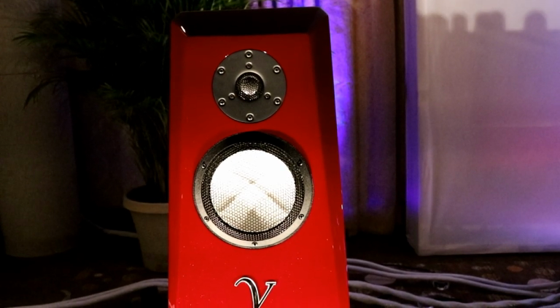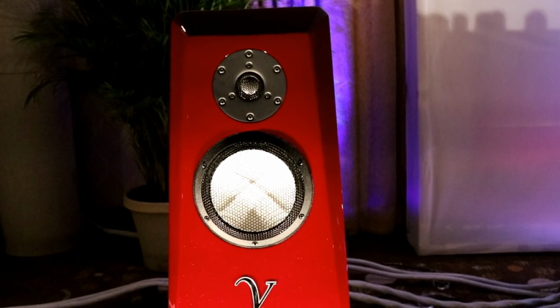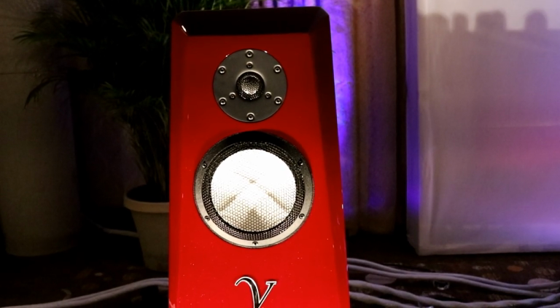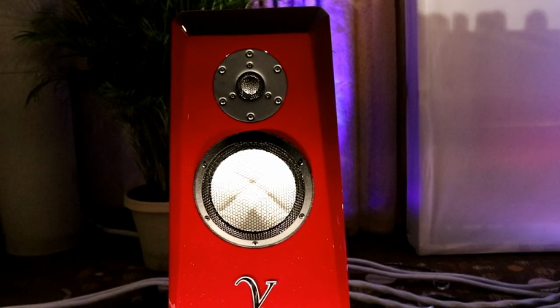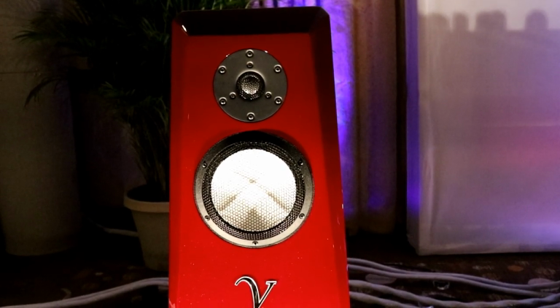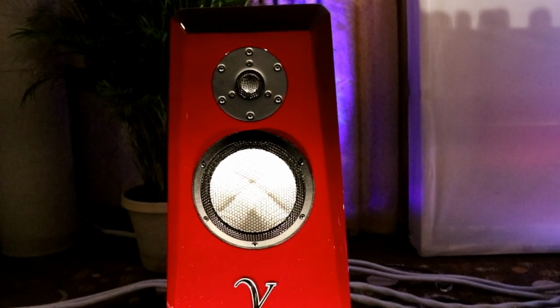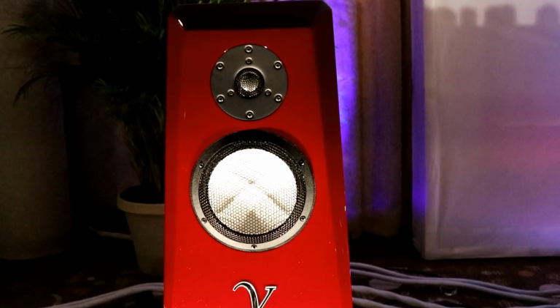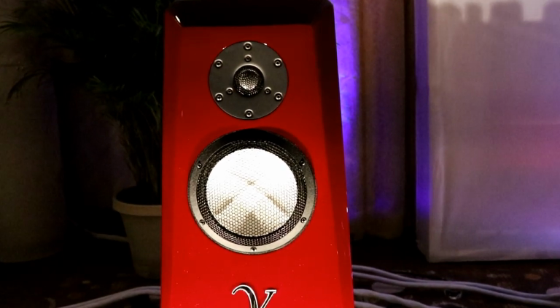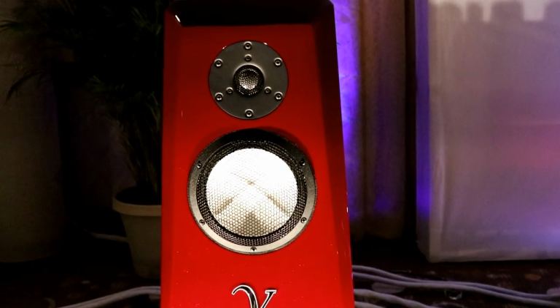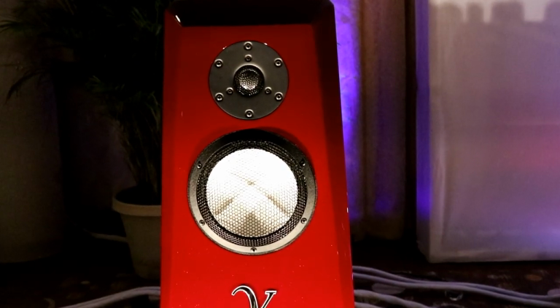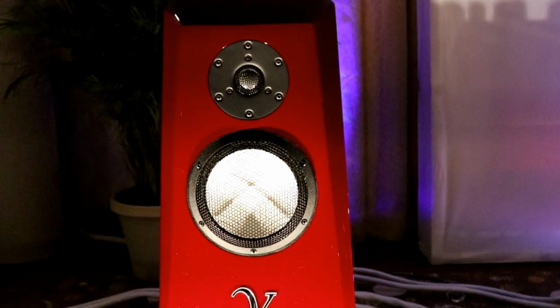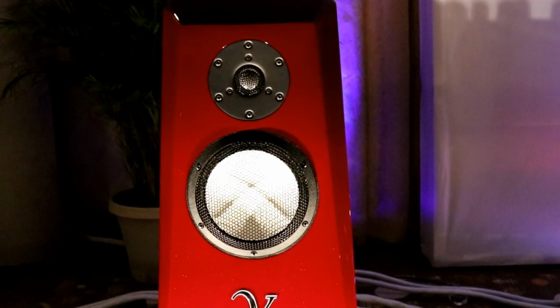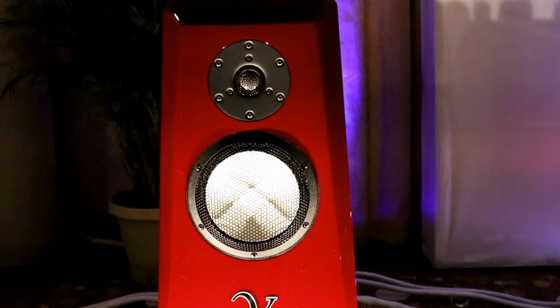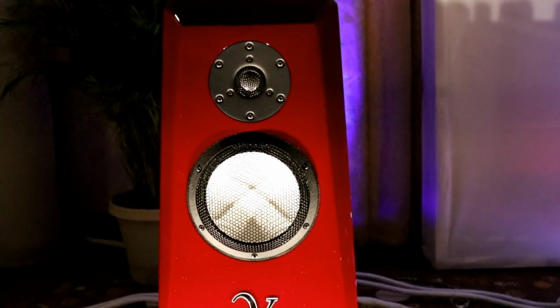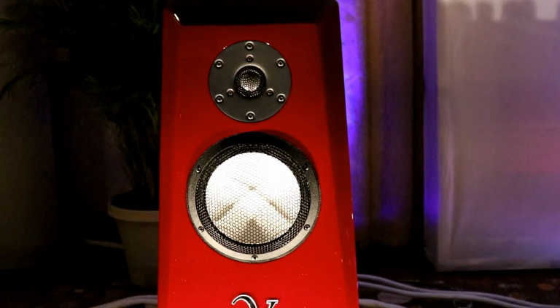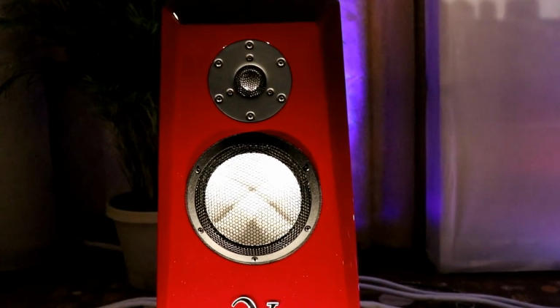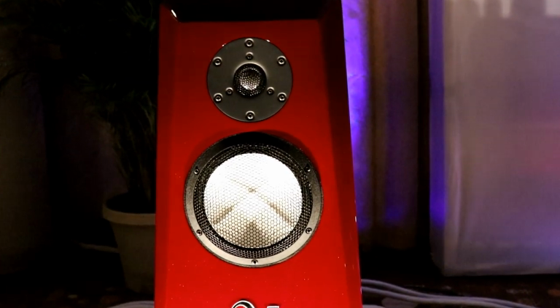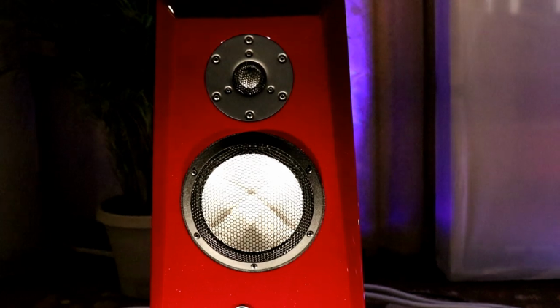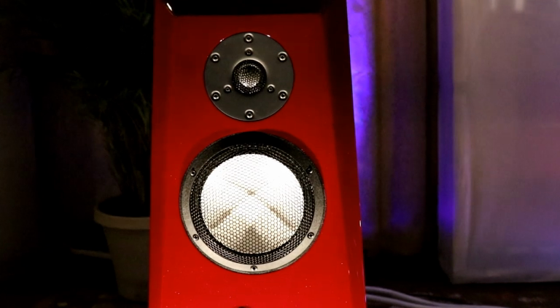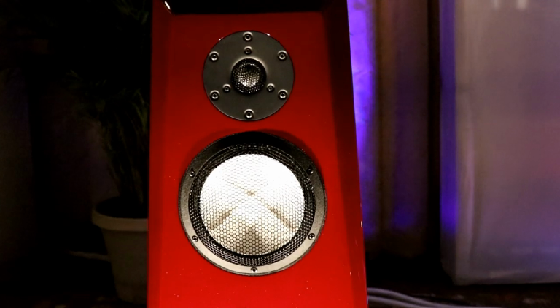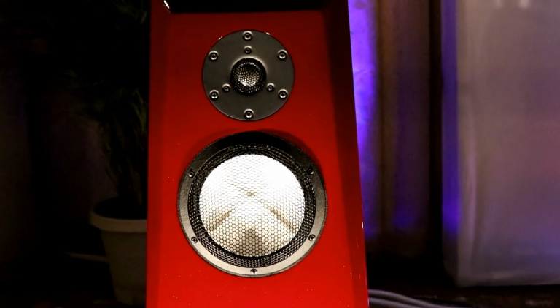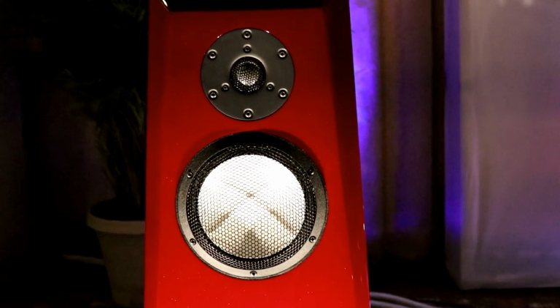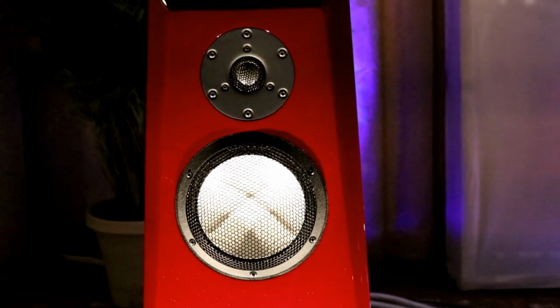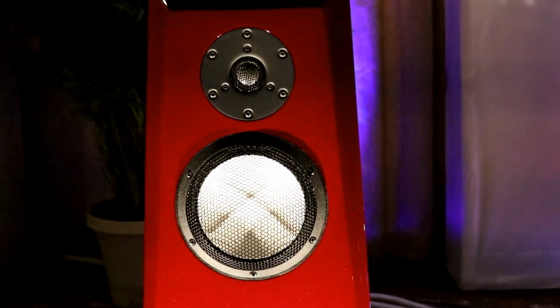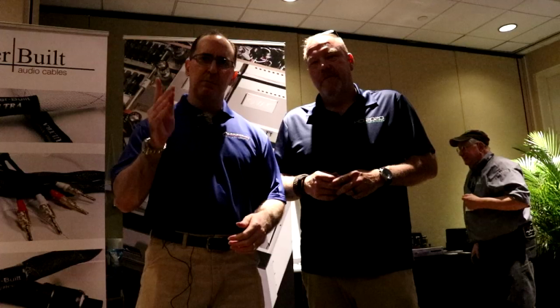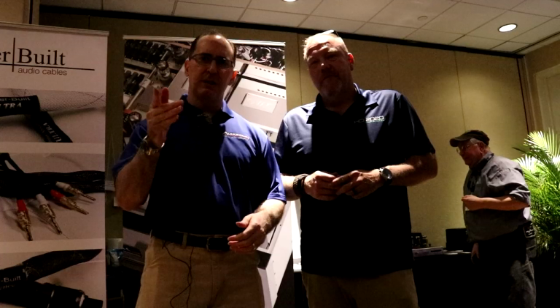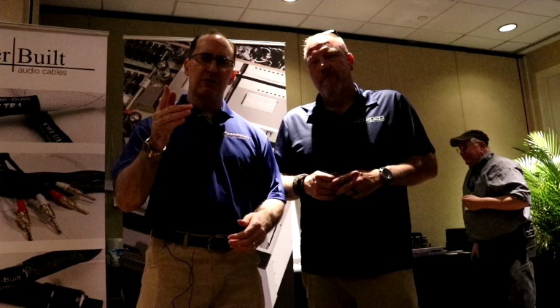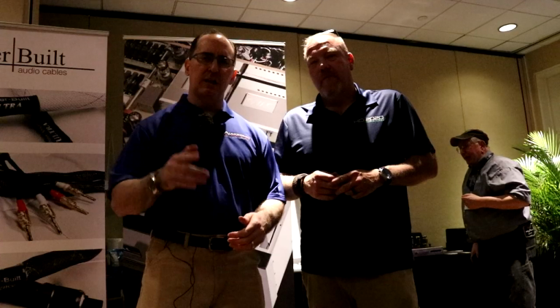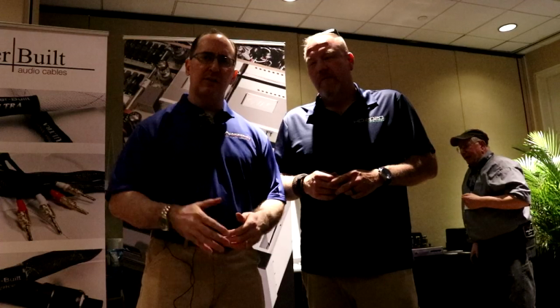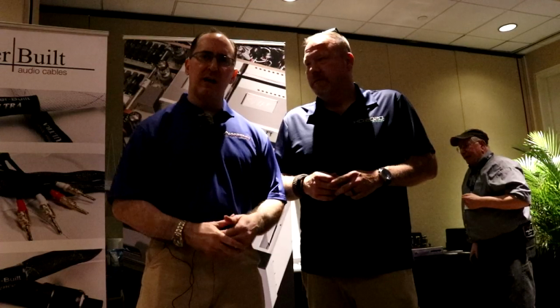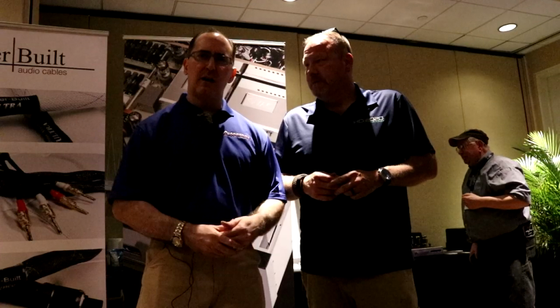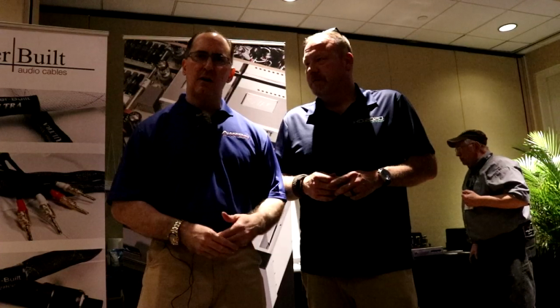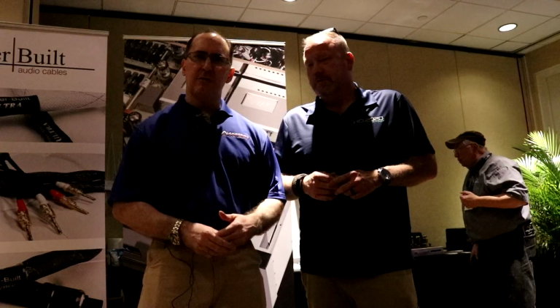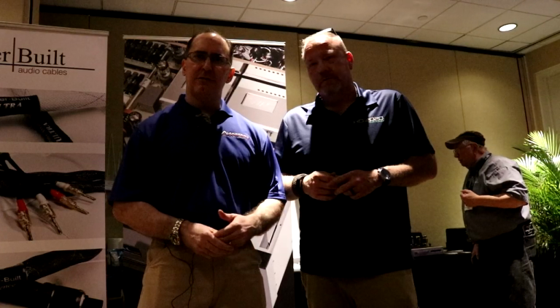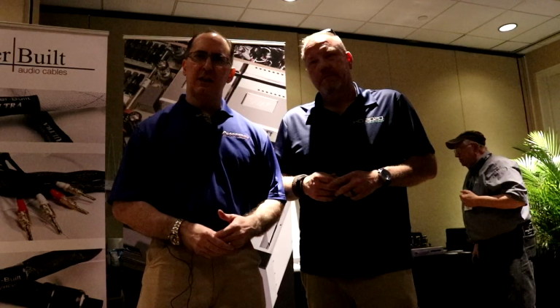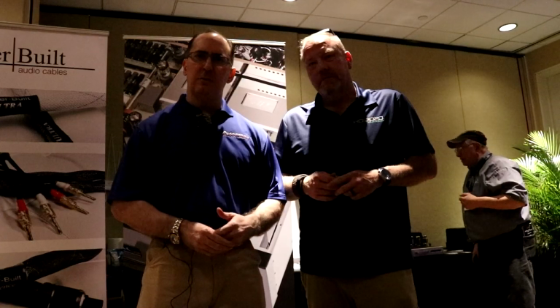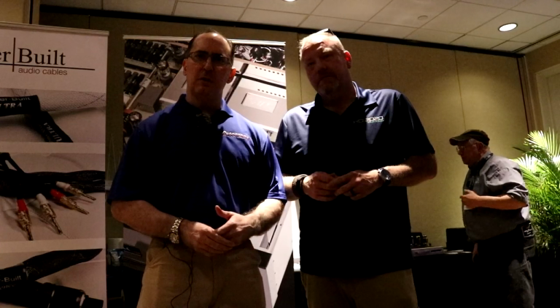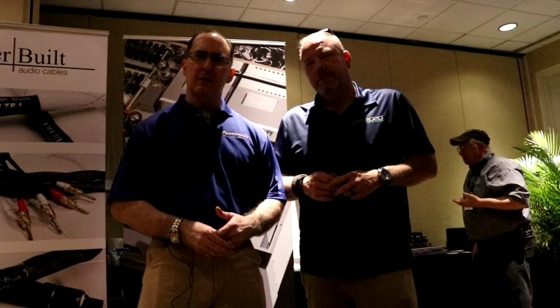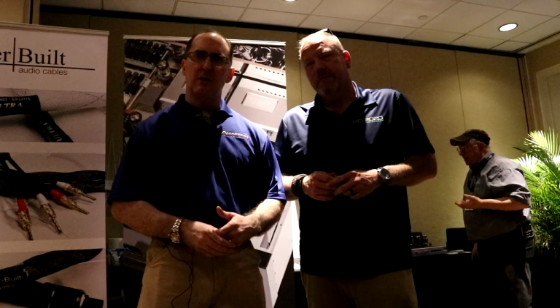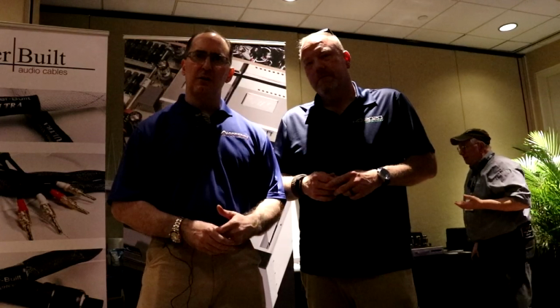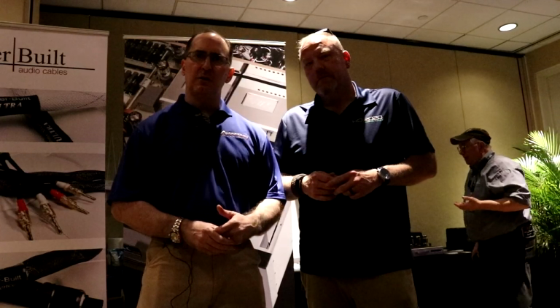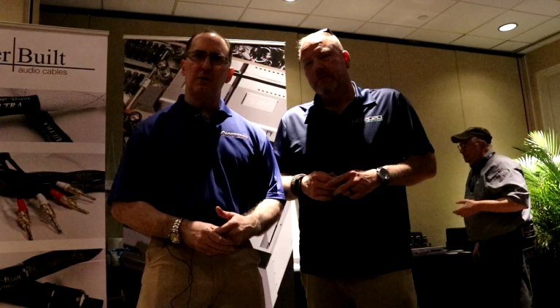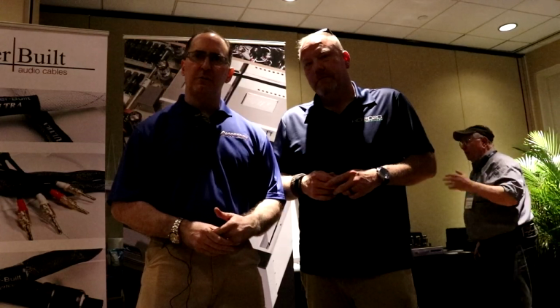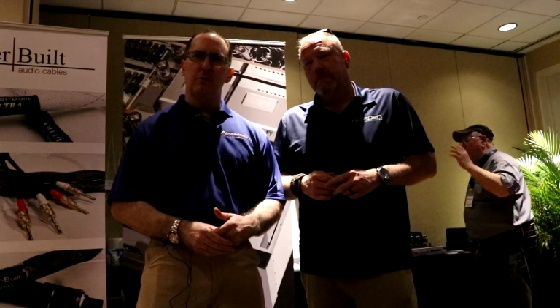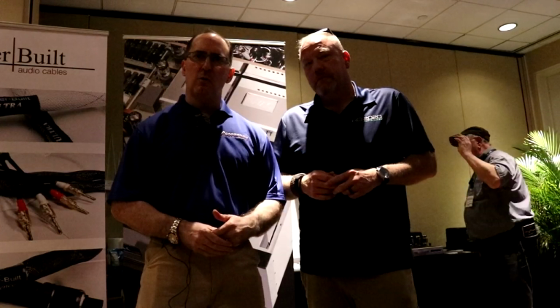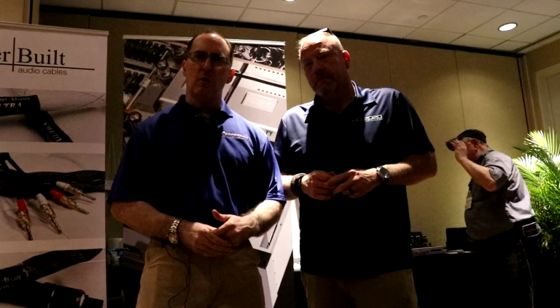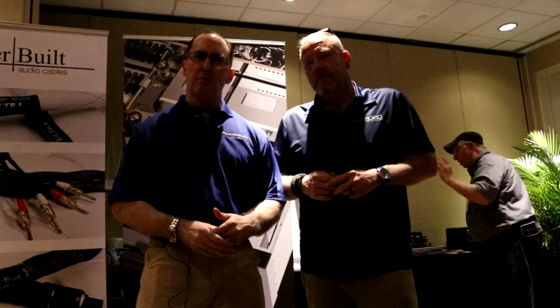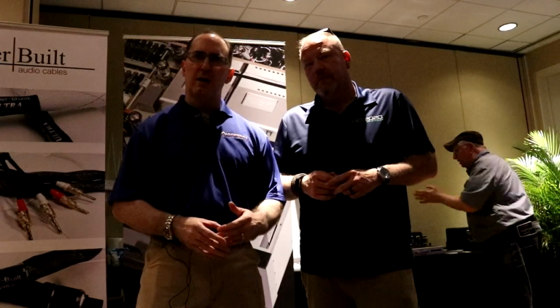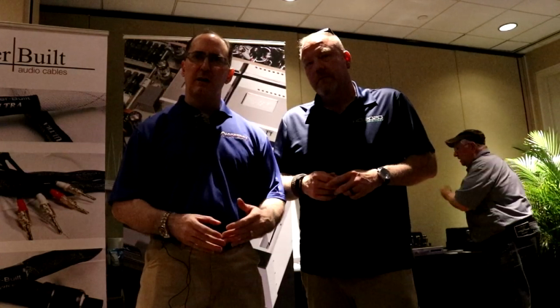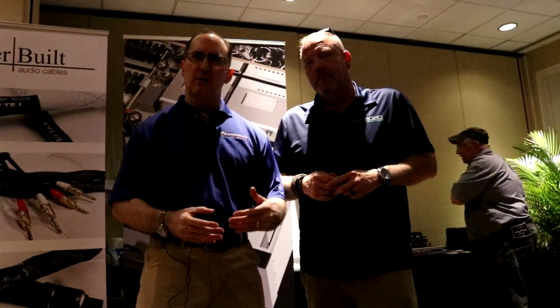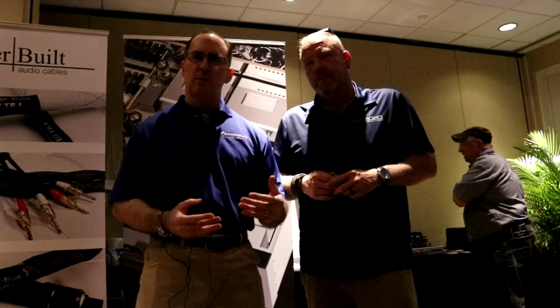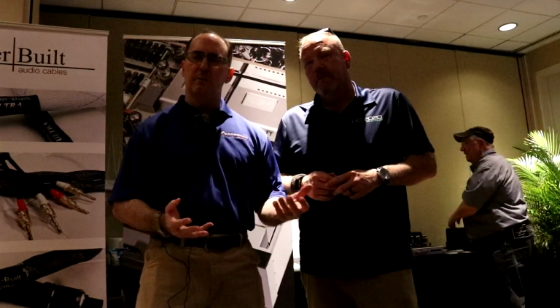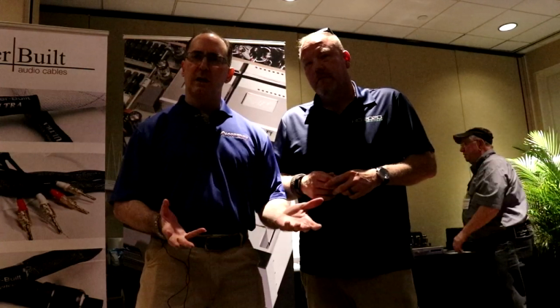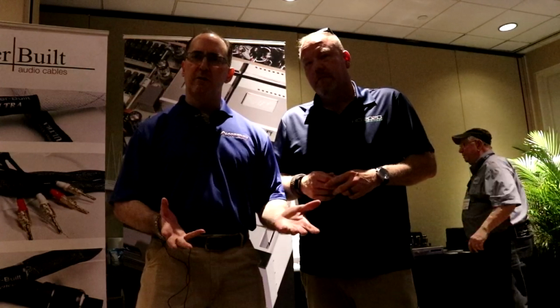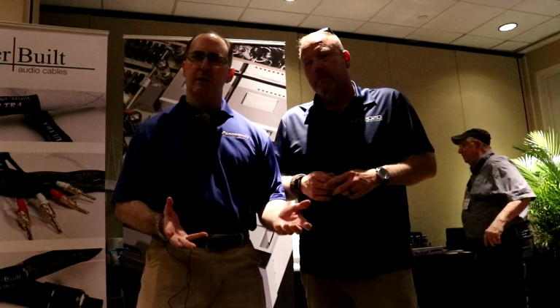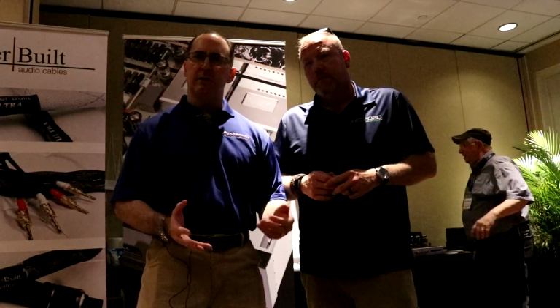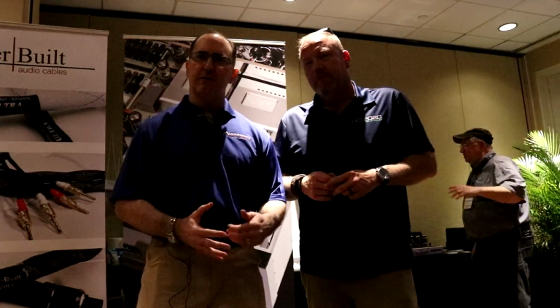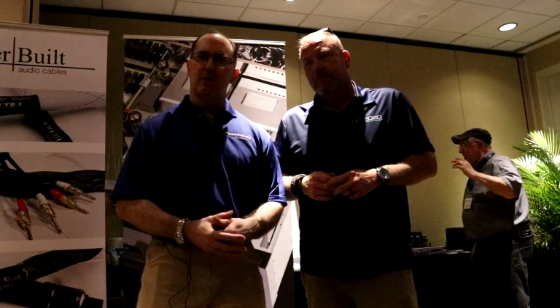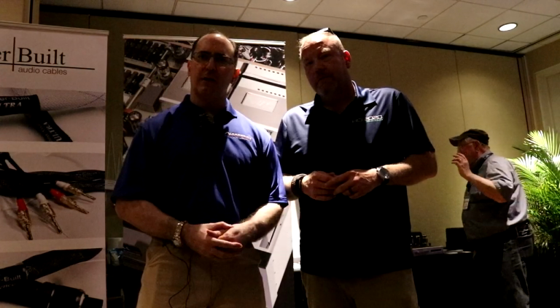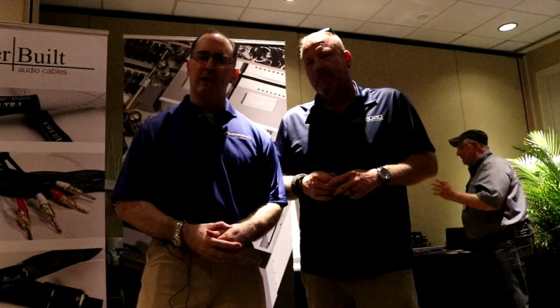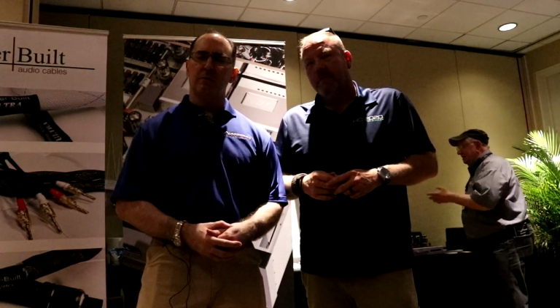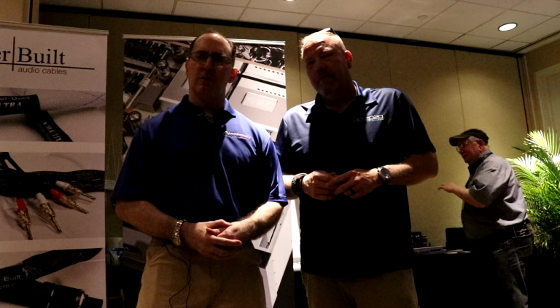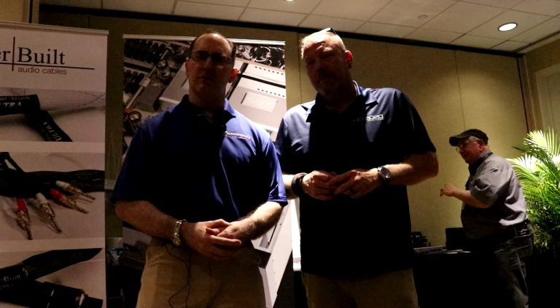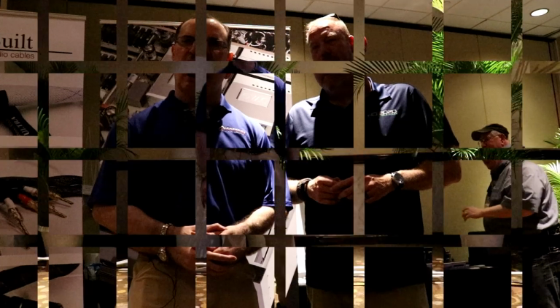Well guys, that's our coverage here for Von Schweikert. Please check us out on Facebook and on YouTube for more products from the Florida Expo Show.